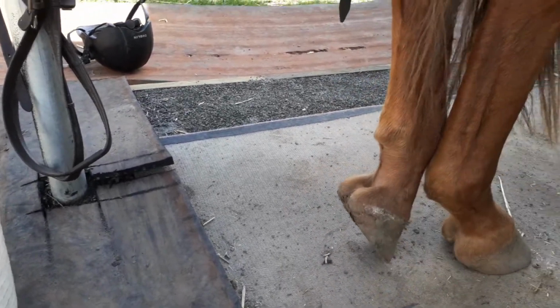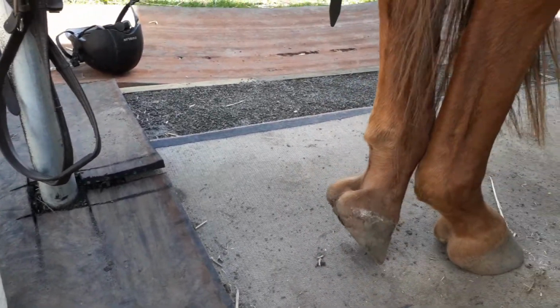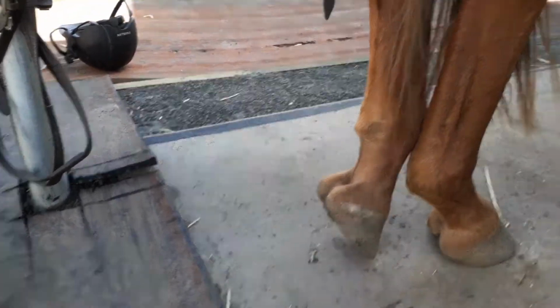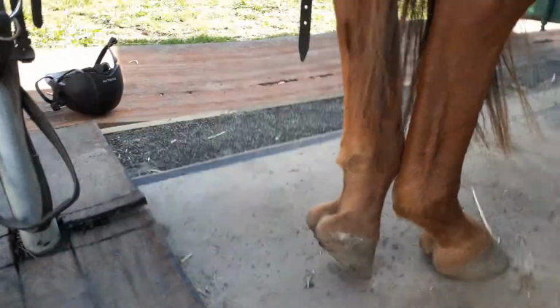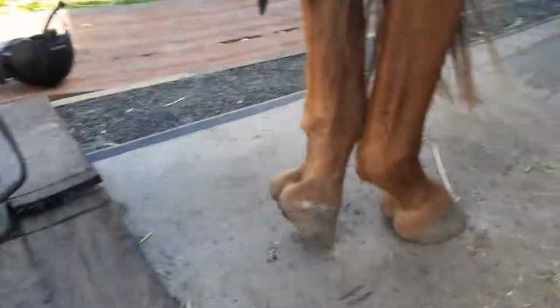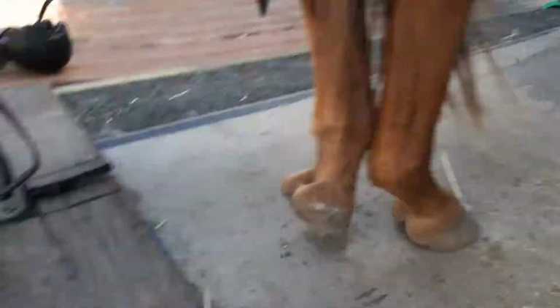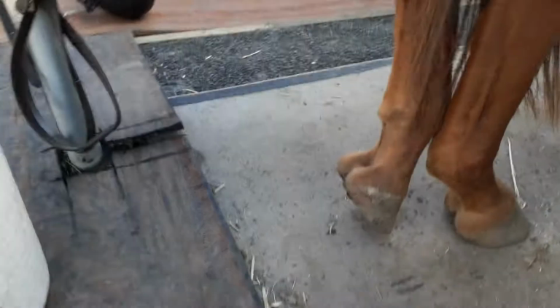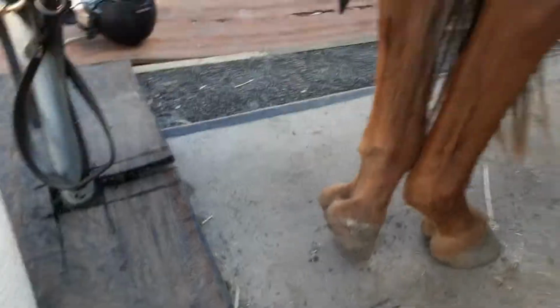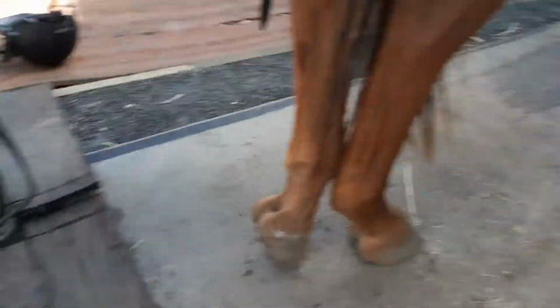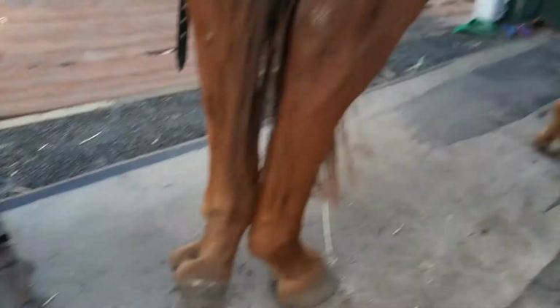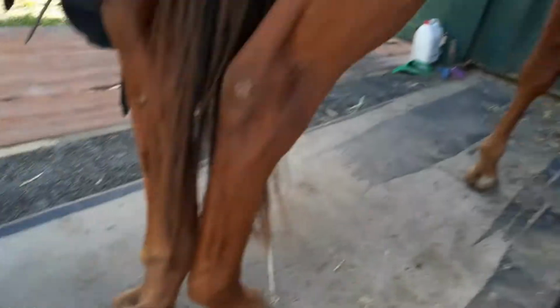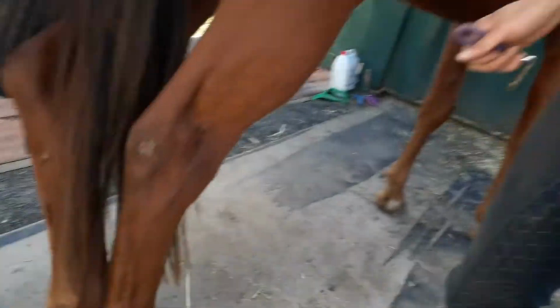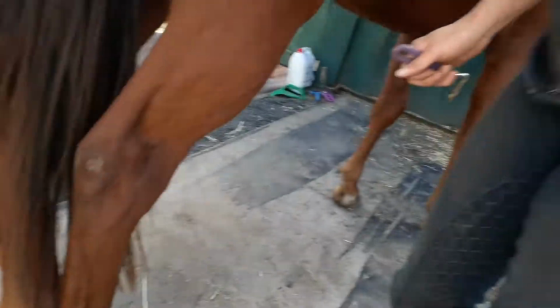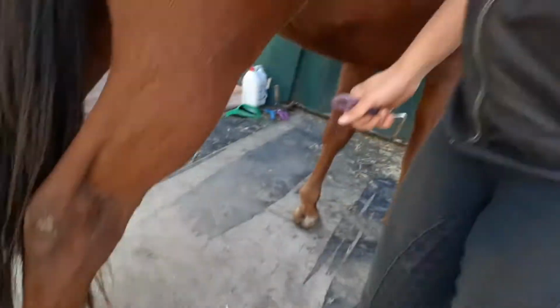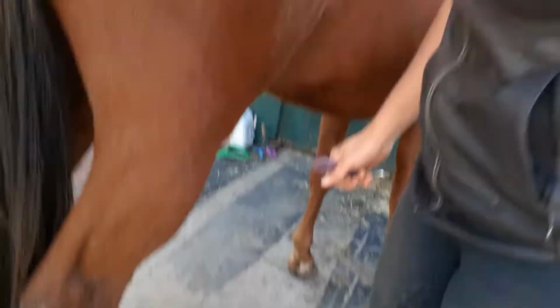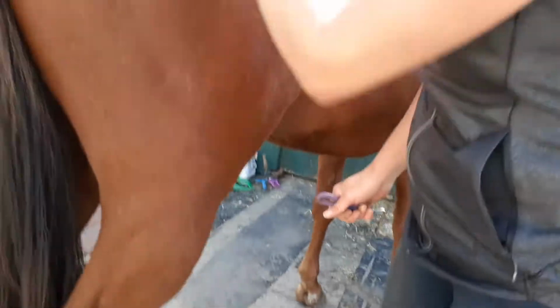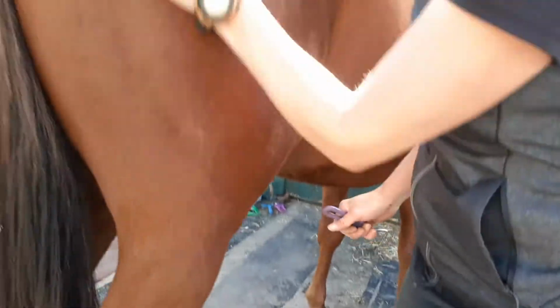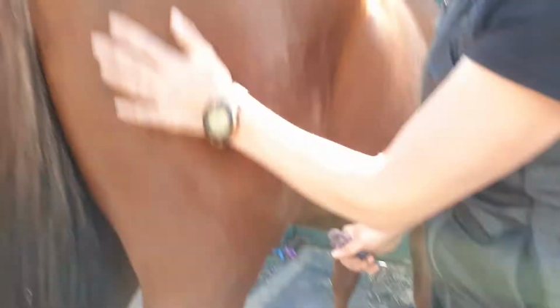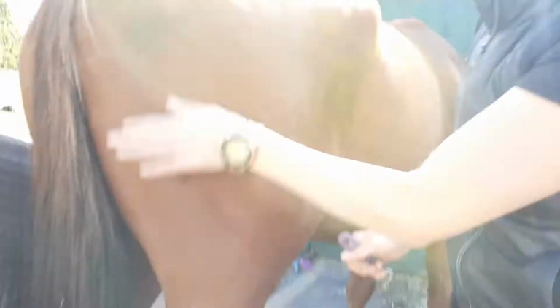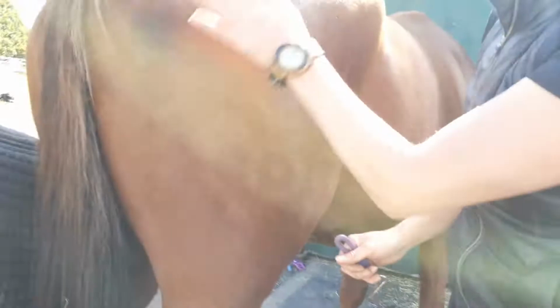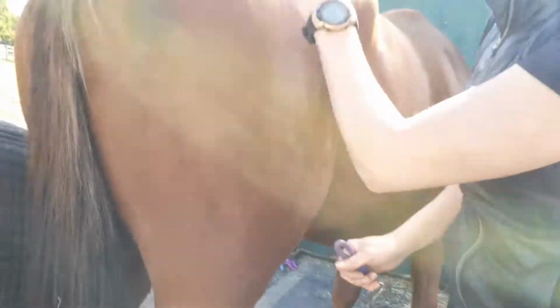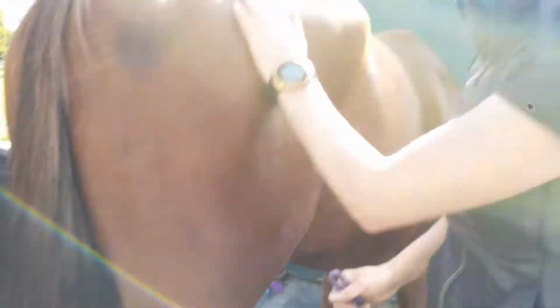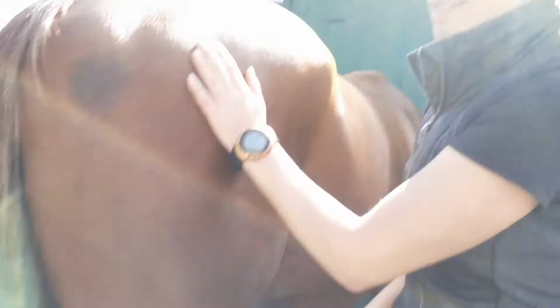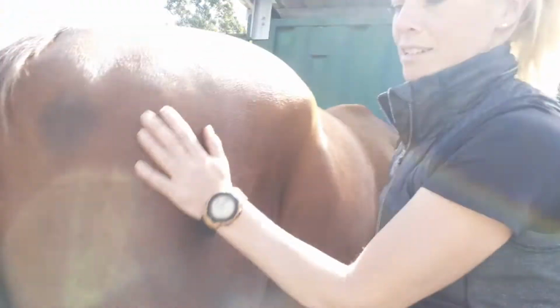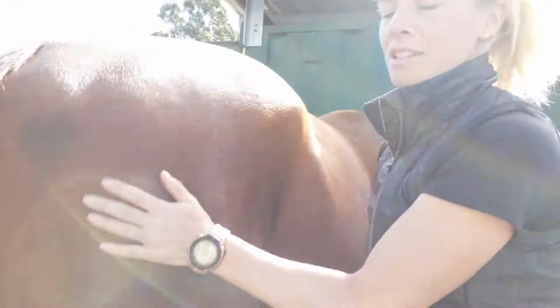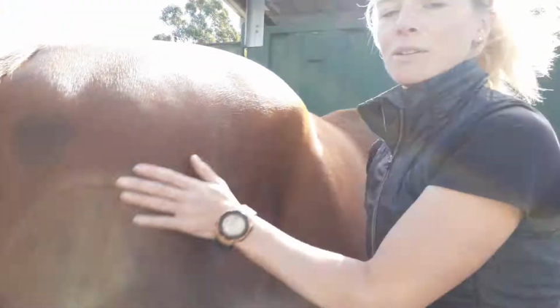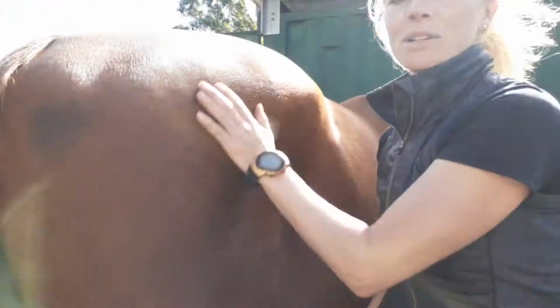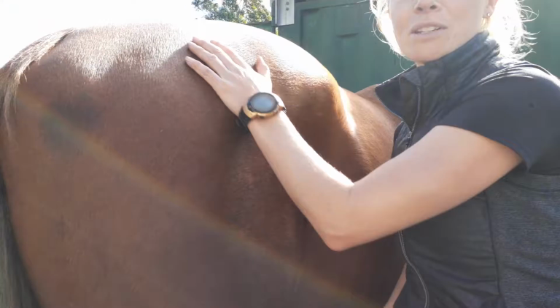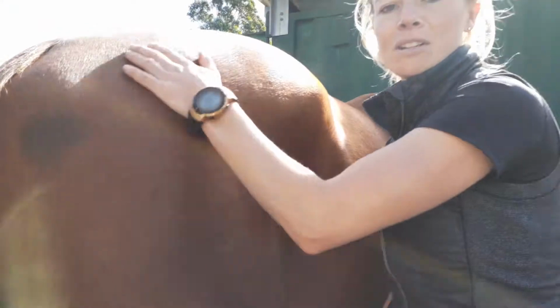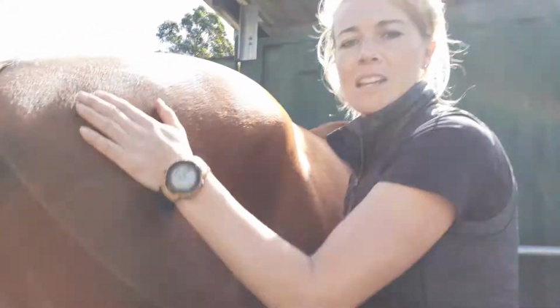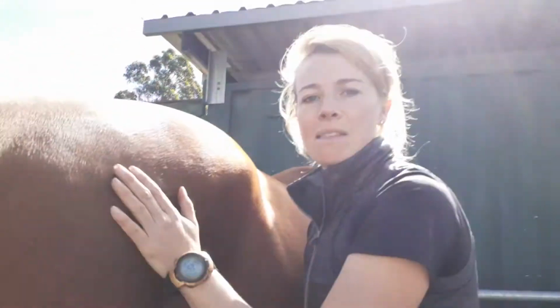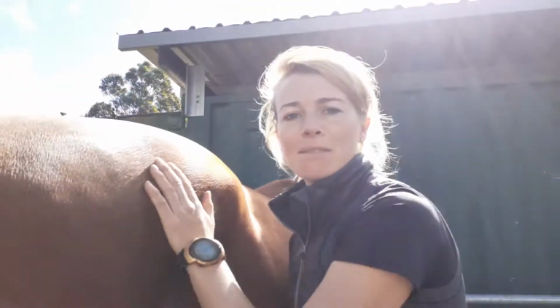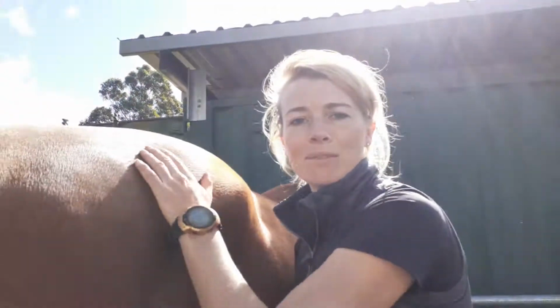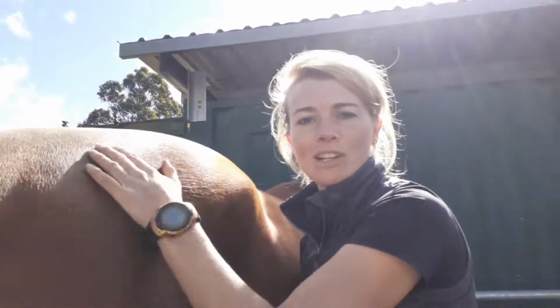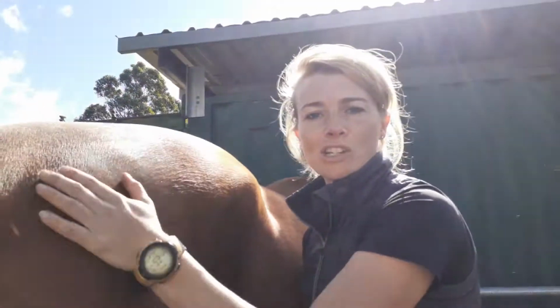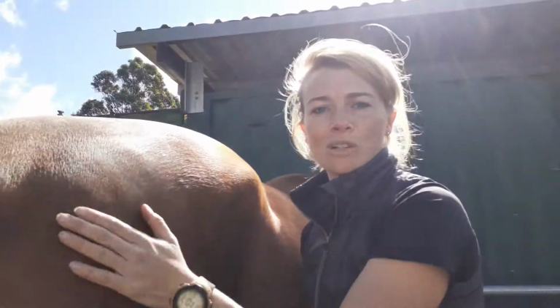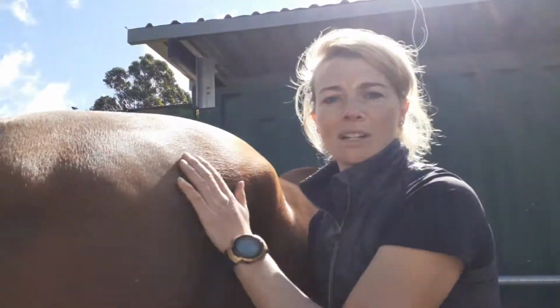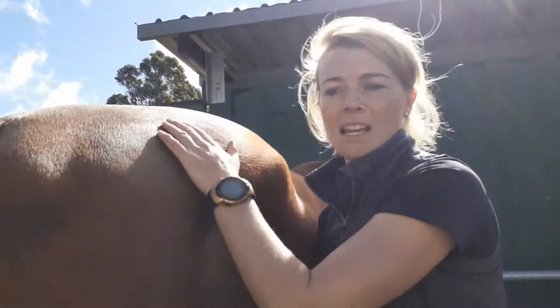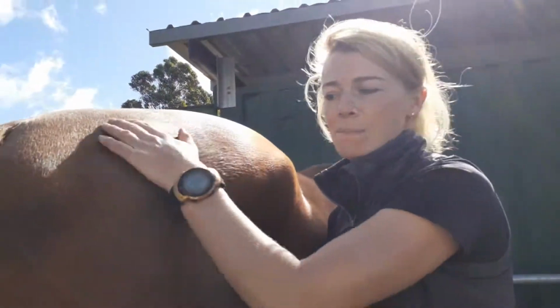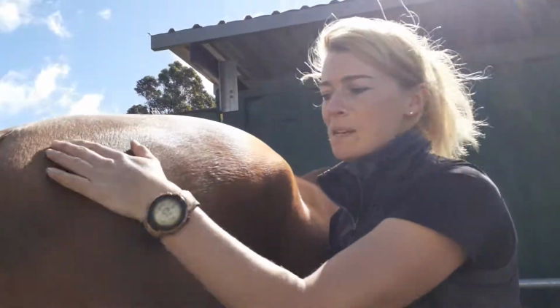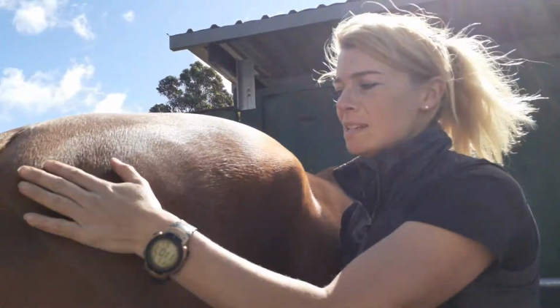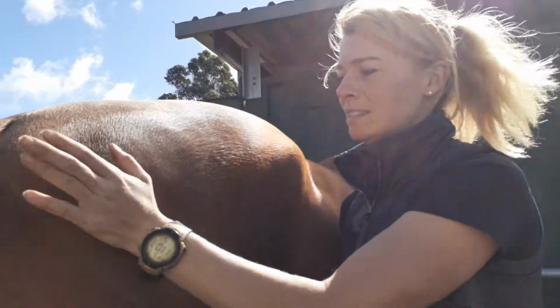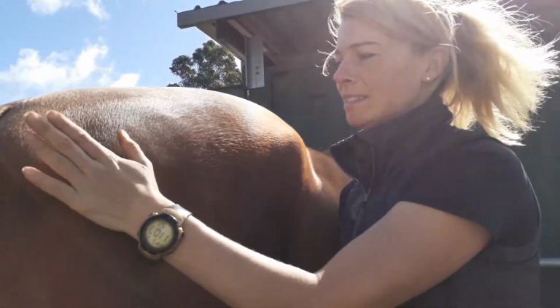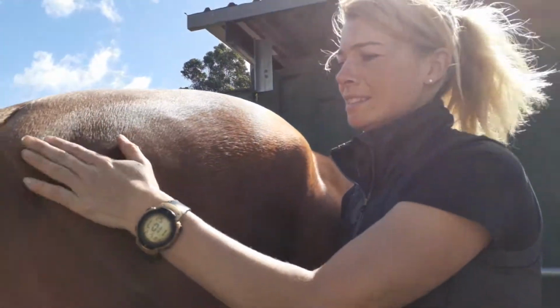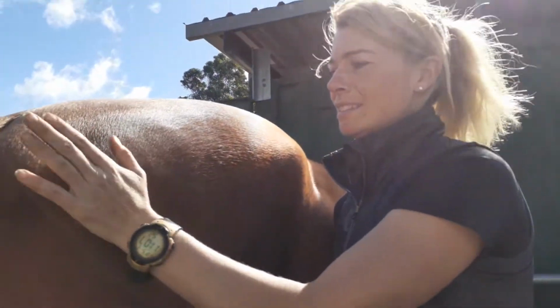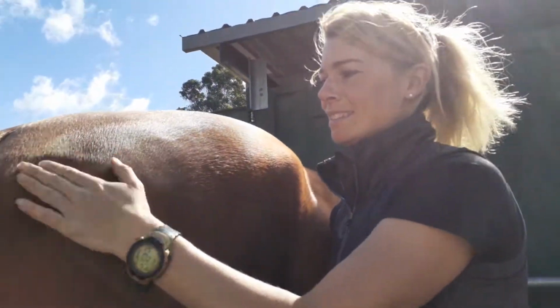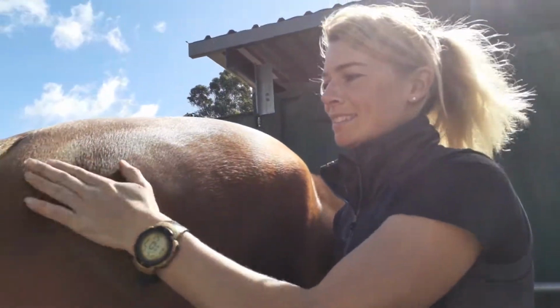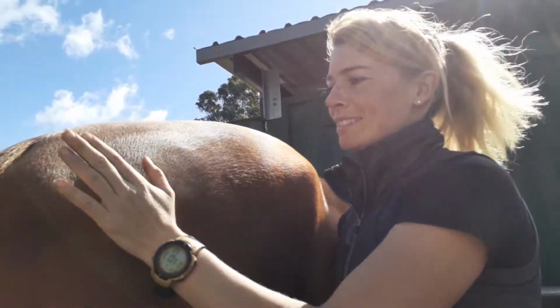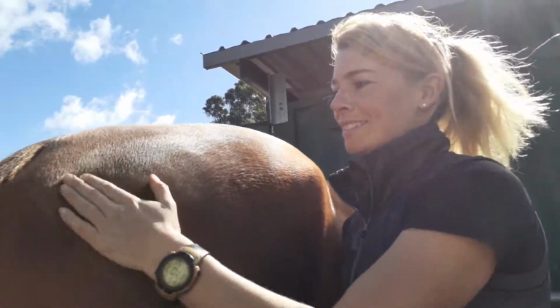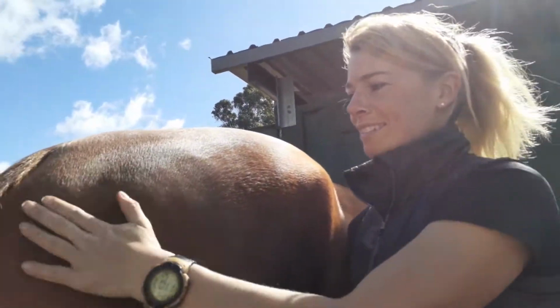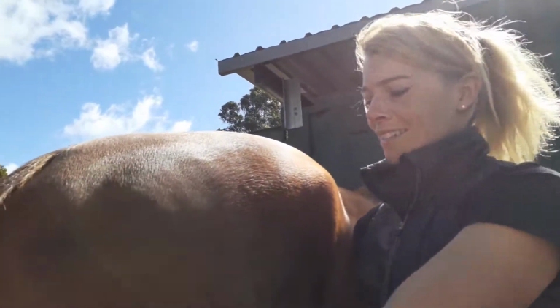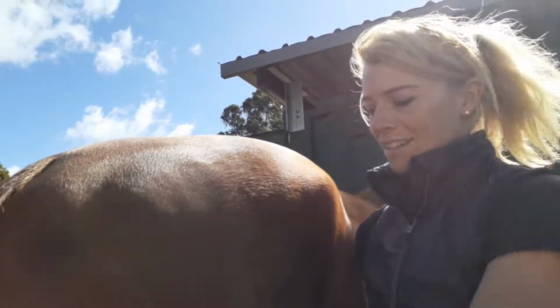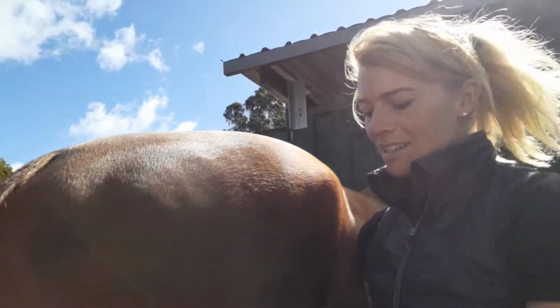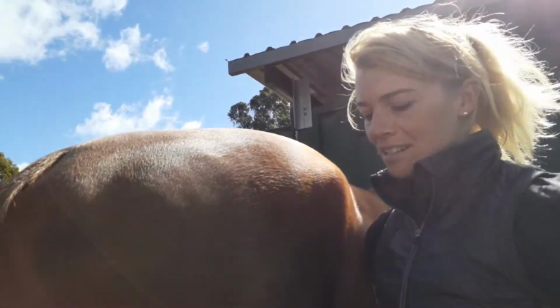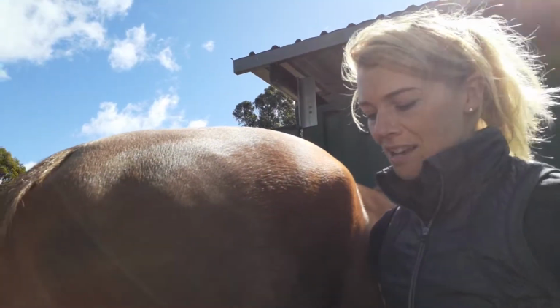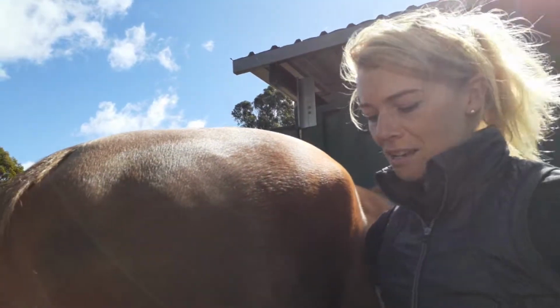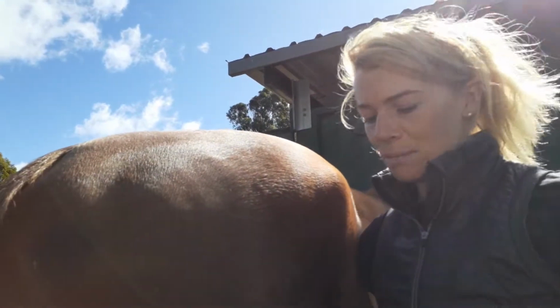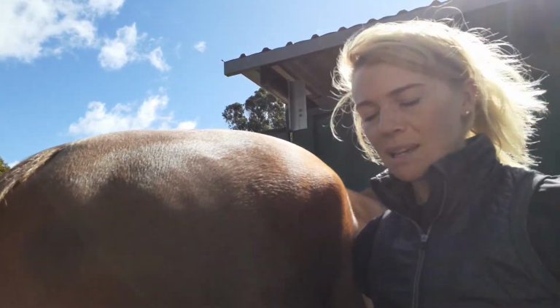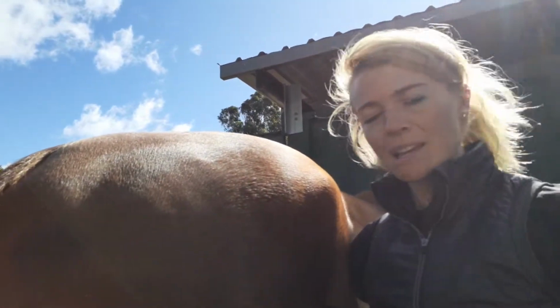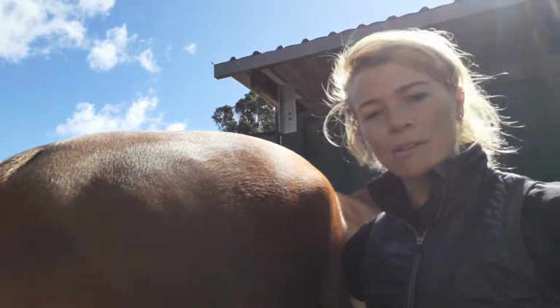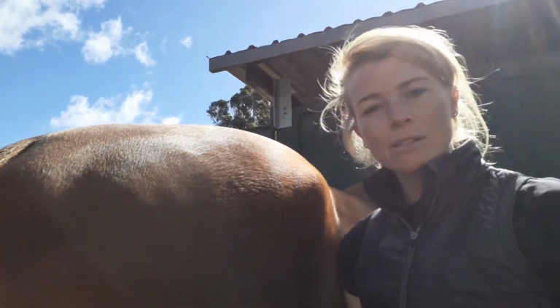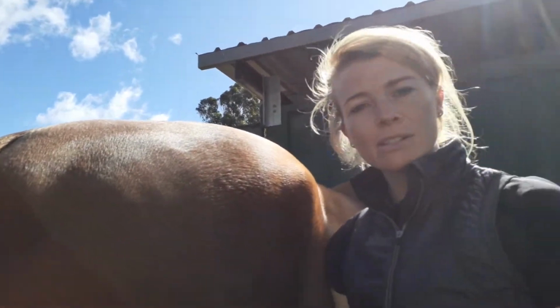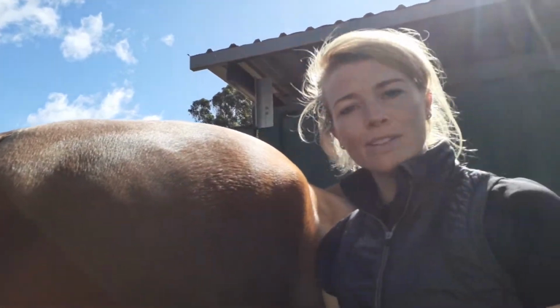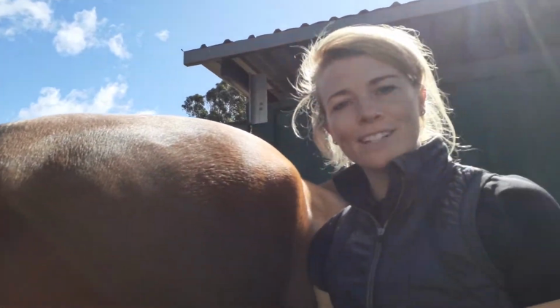Good boy — give him a wee pat. It's always good to keep them reassured and happy. And that's how you pick out your horse's feet.